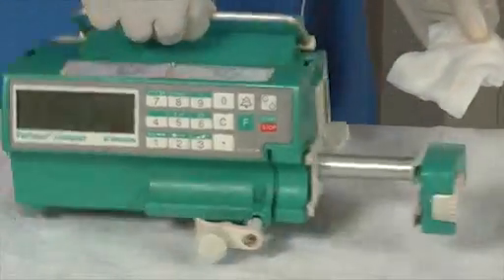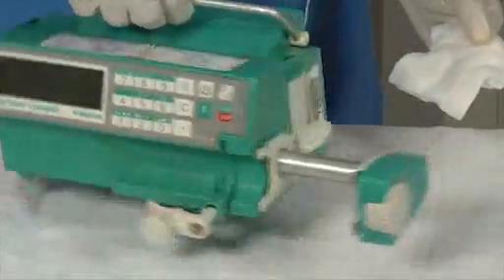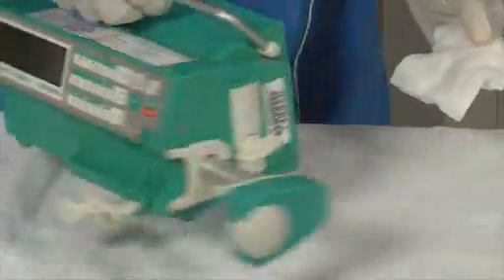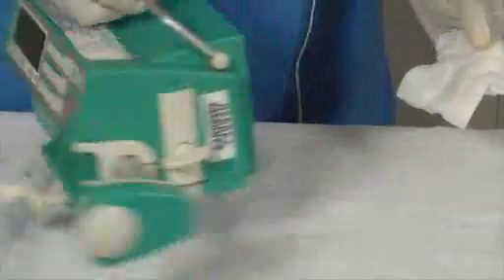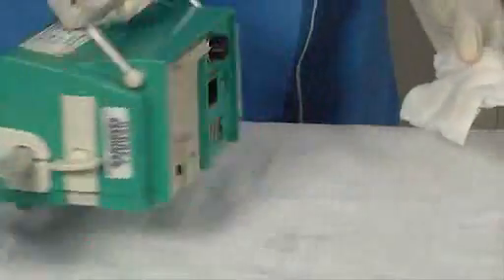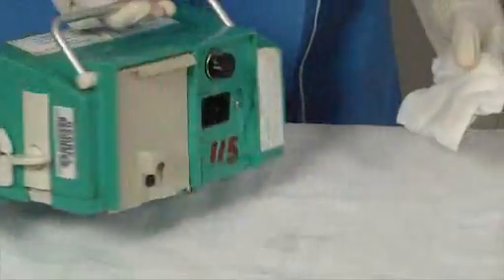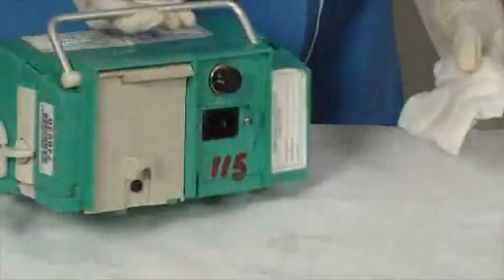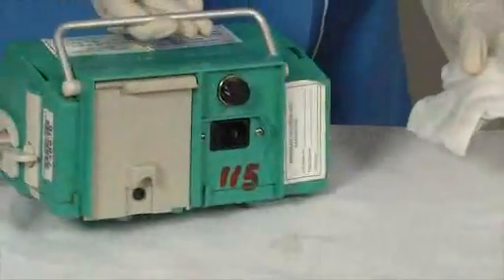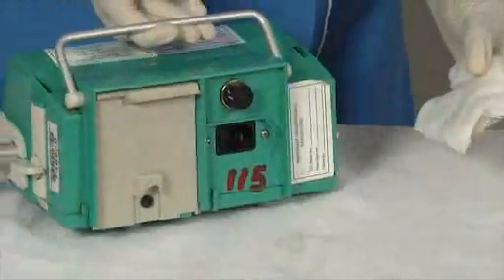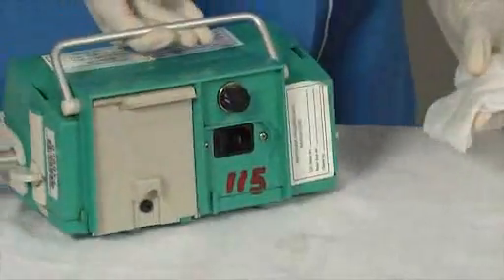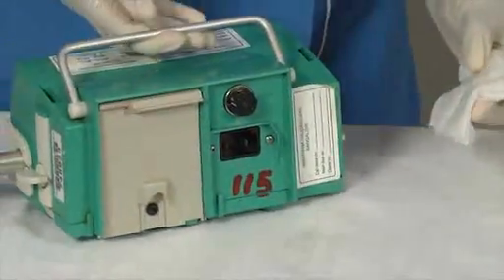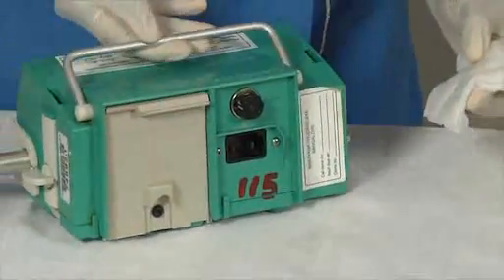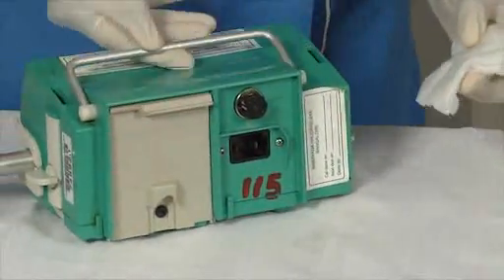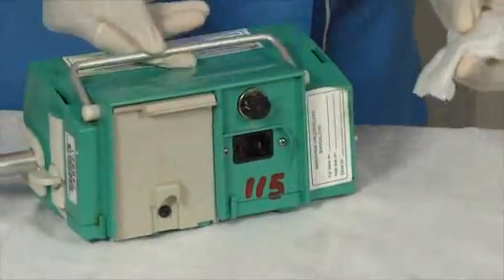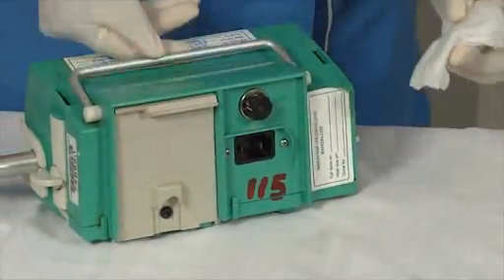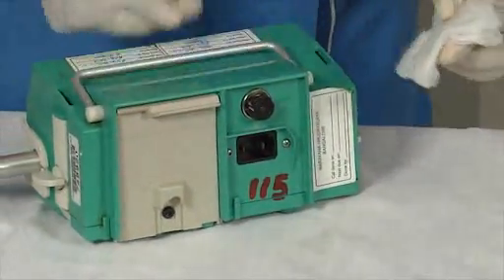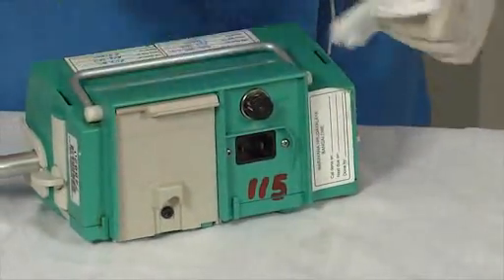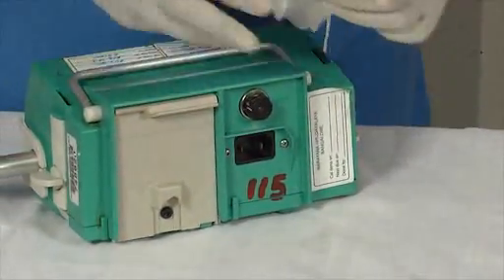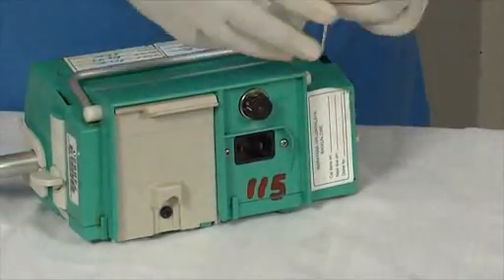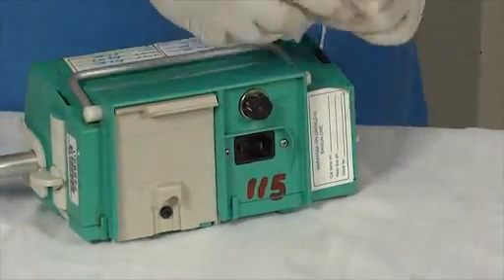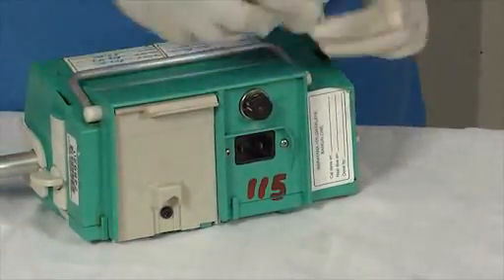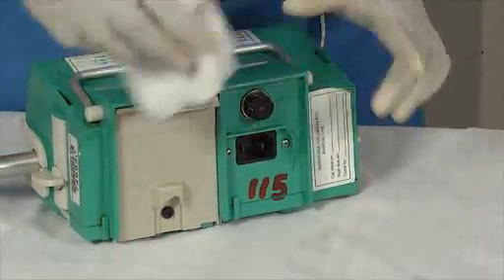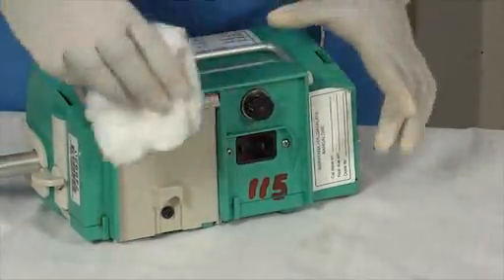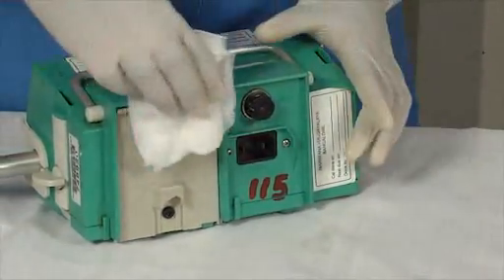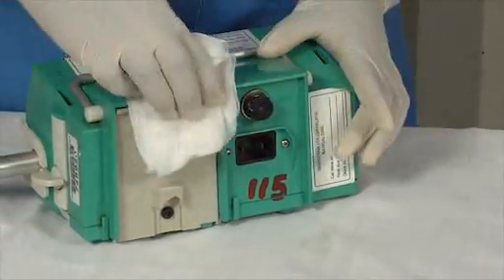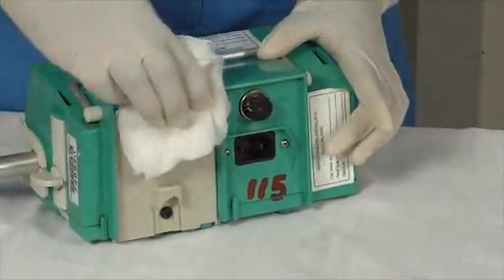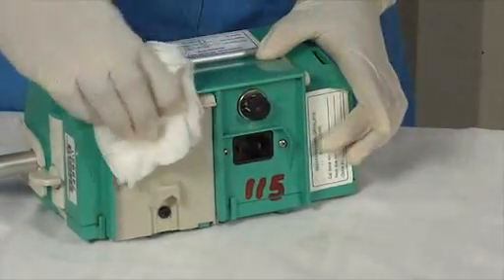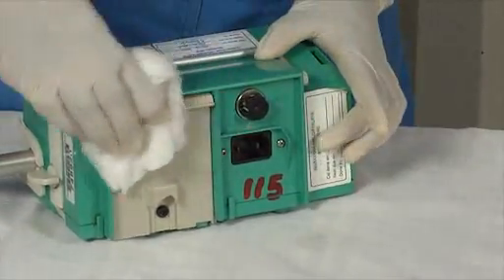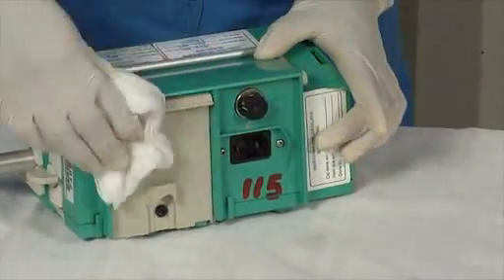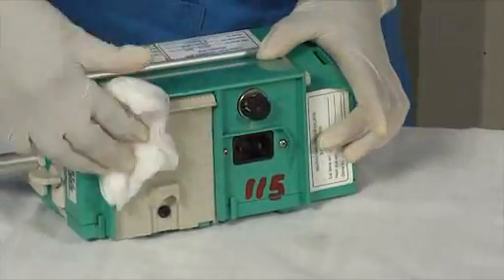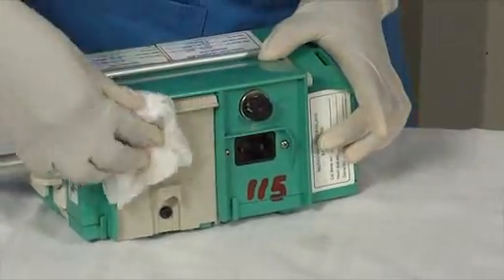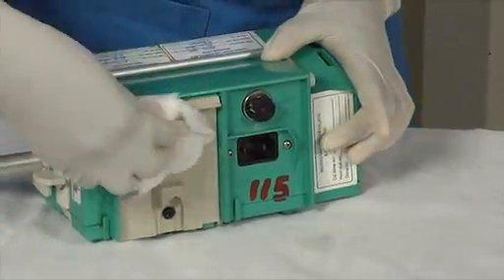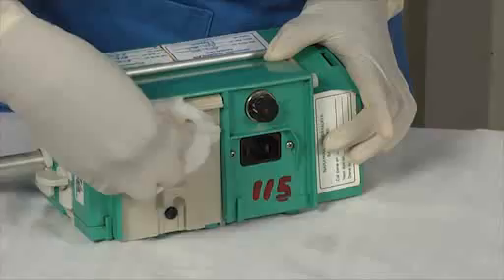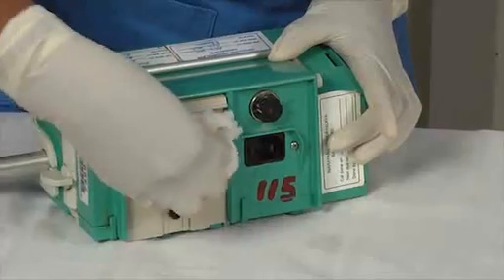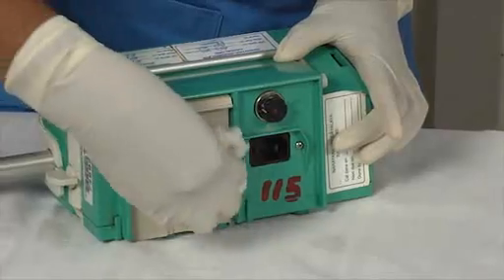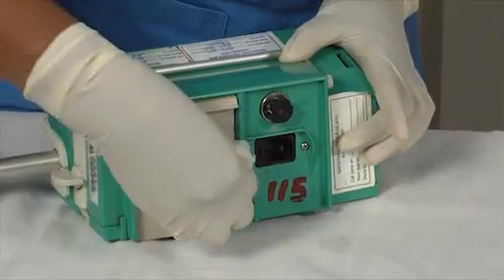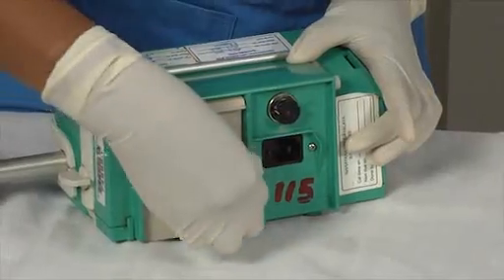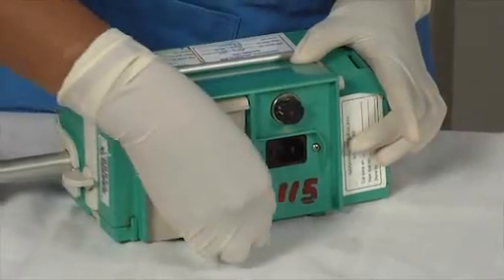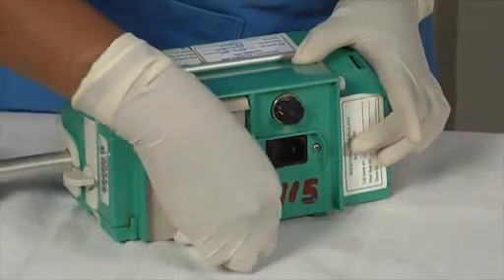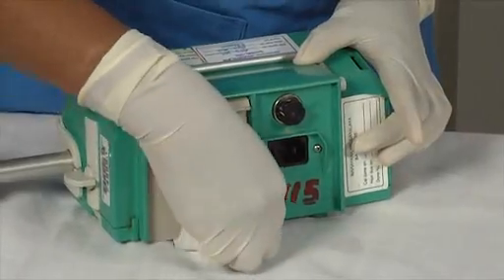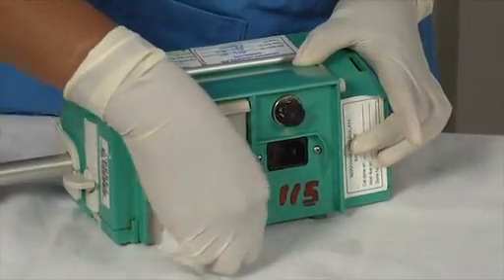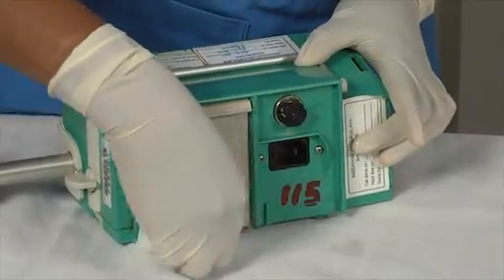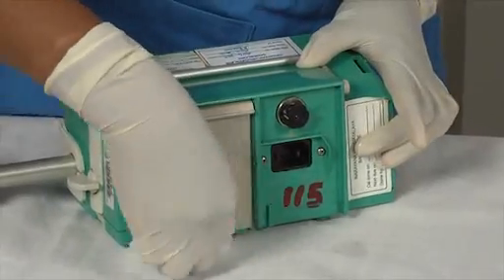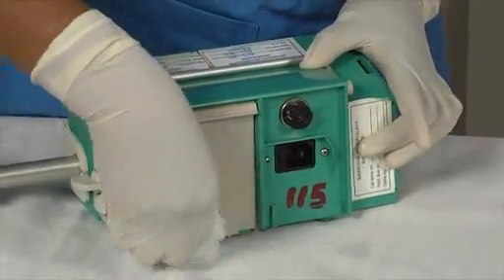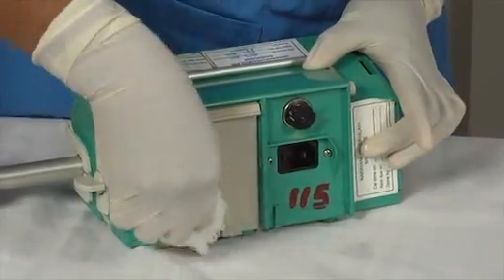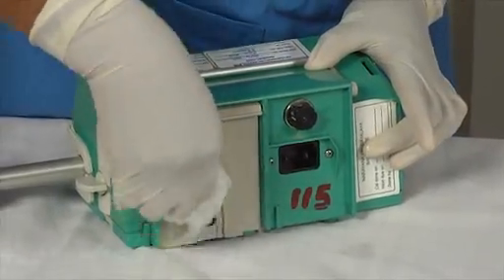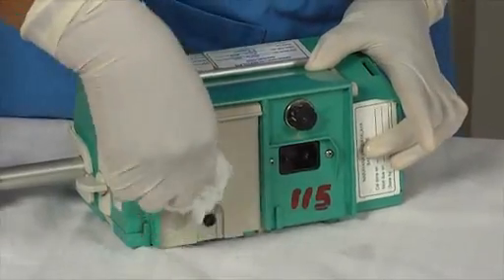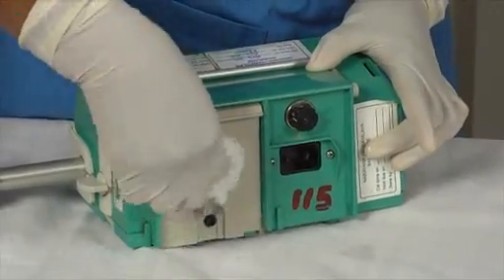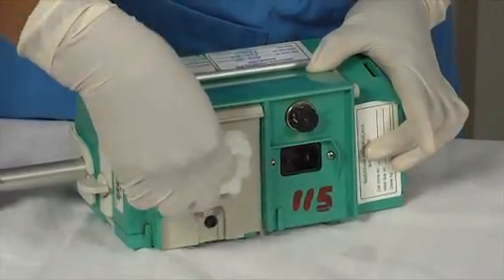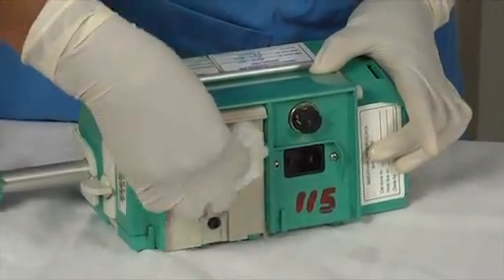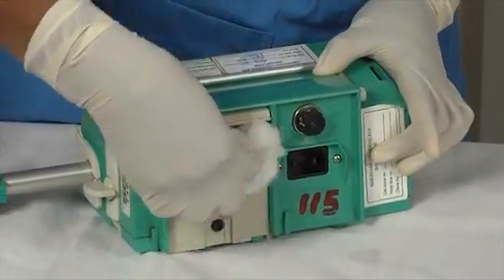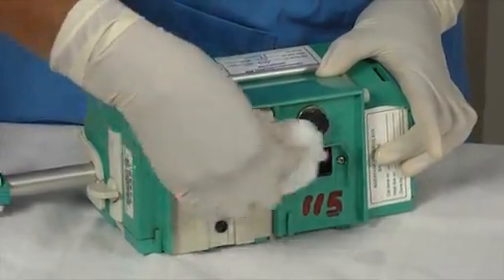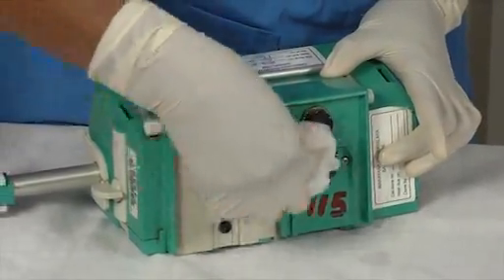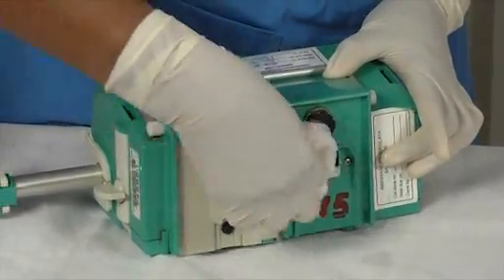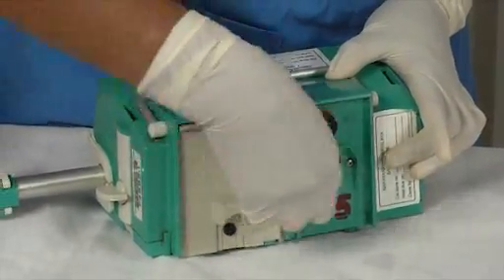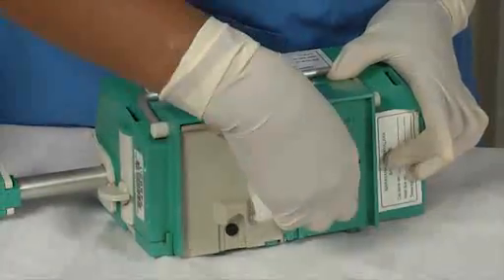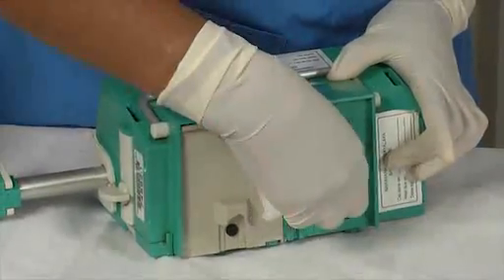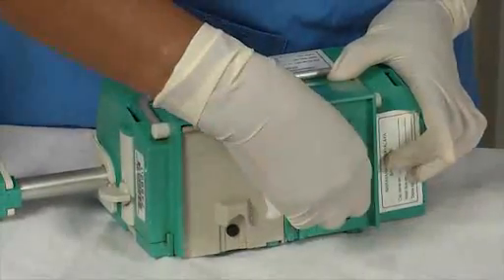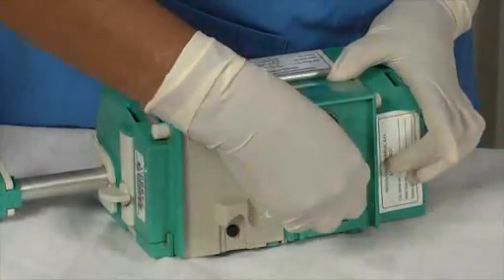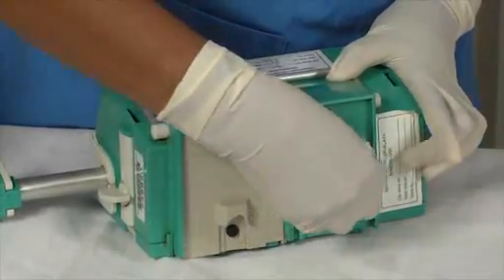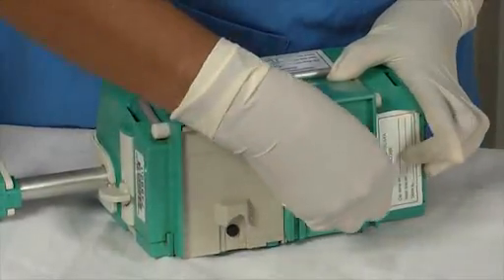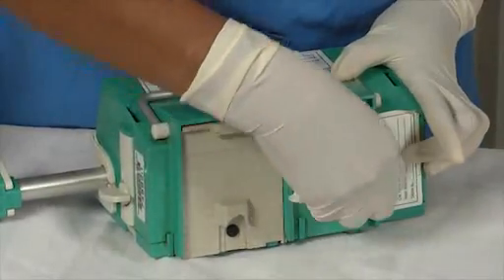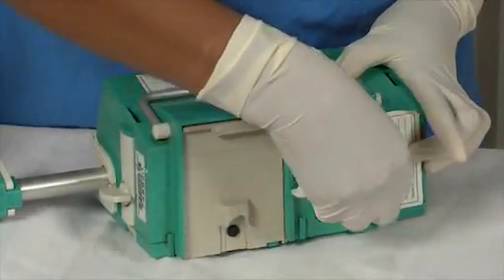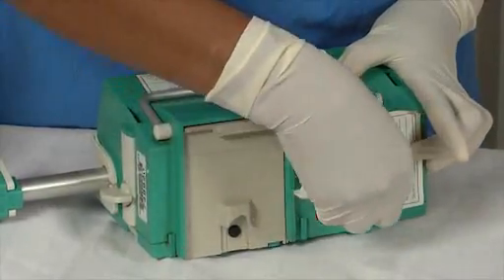Now clean the back of the pump. As you can see, the pump is cleaned and it is ready for use.